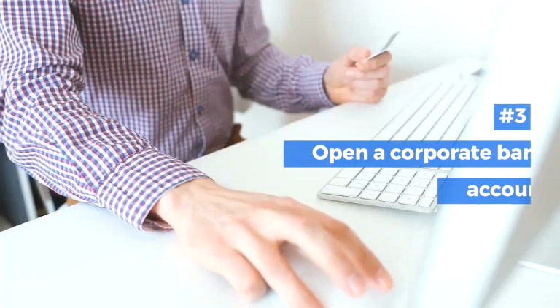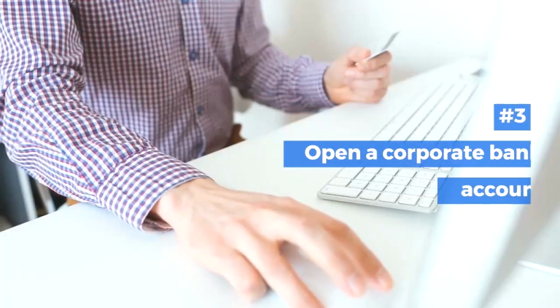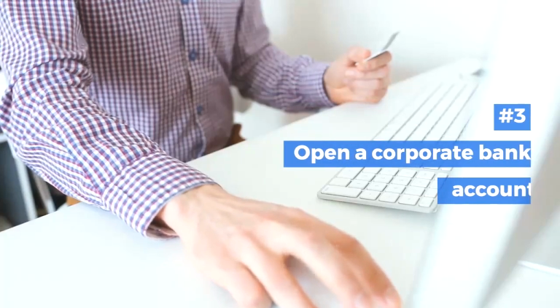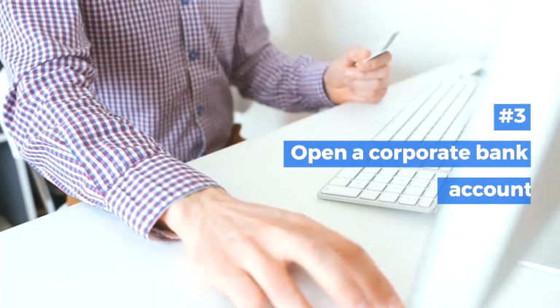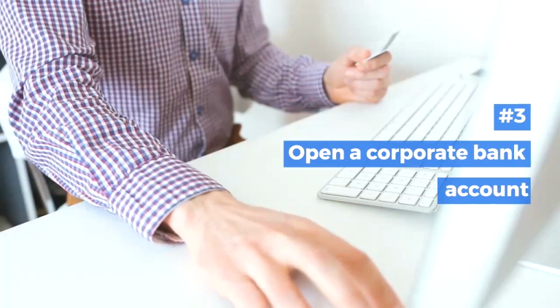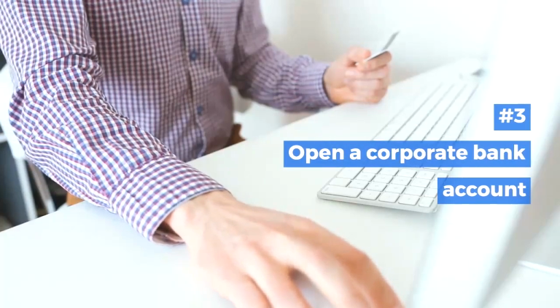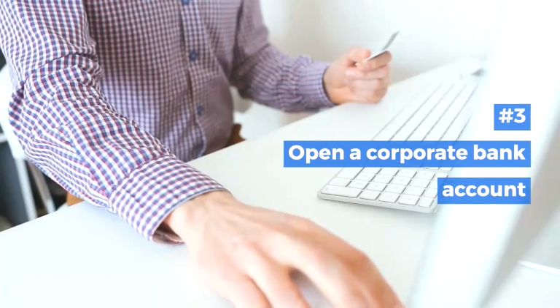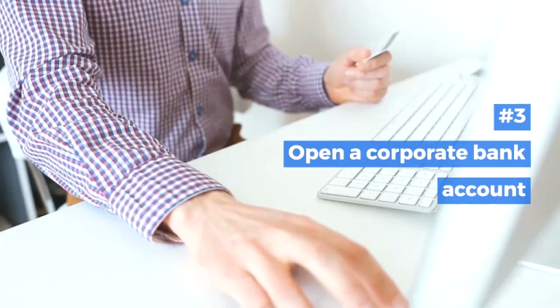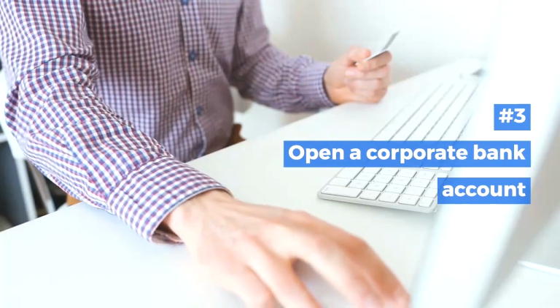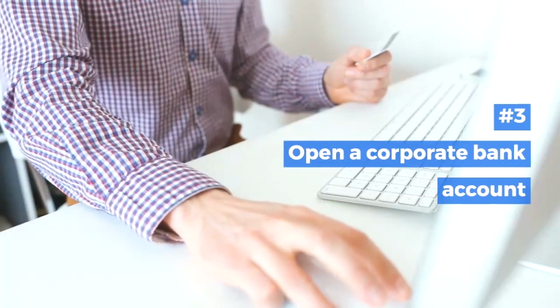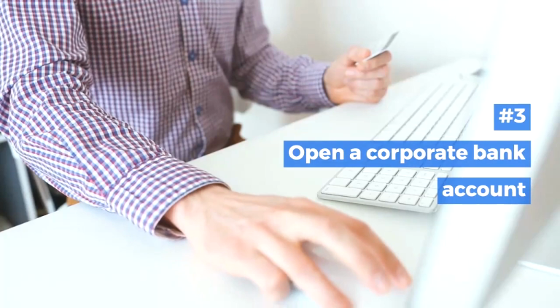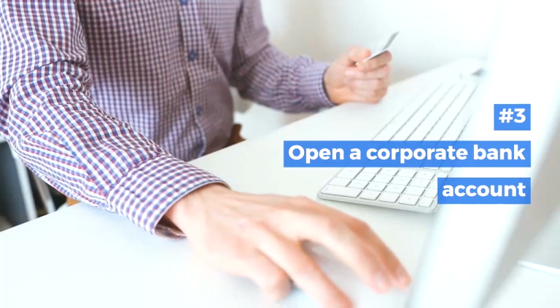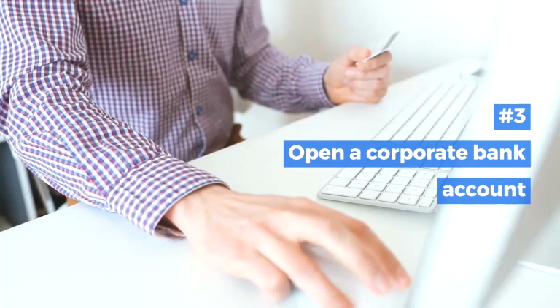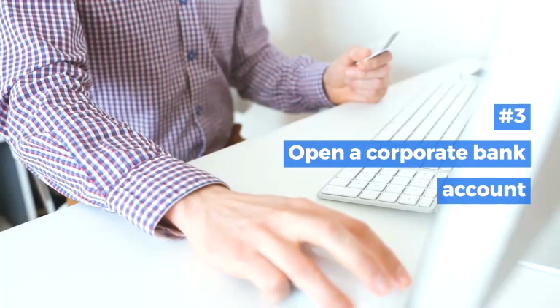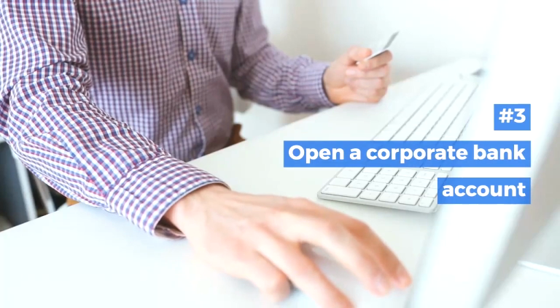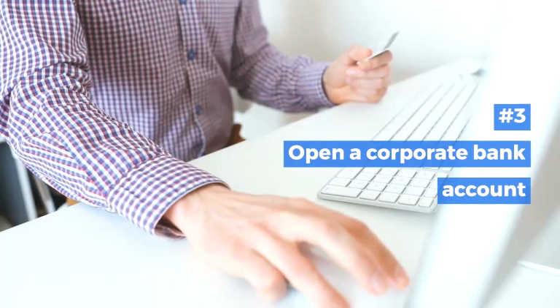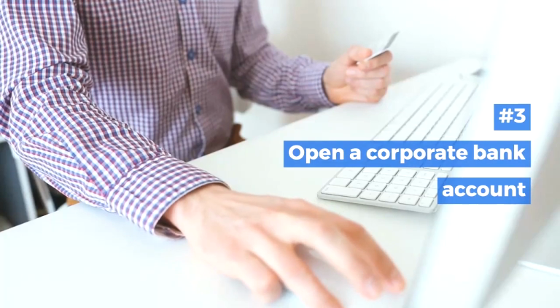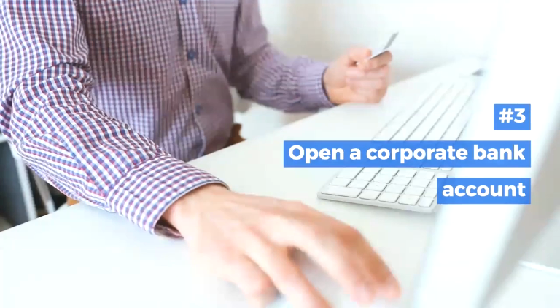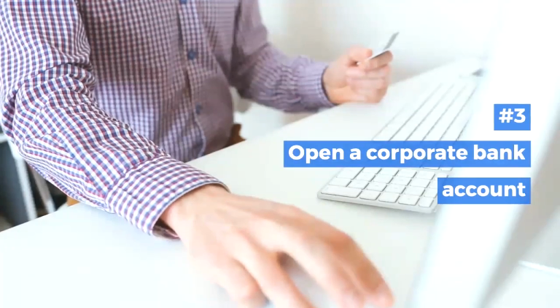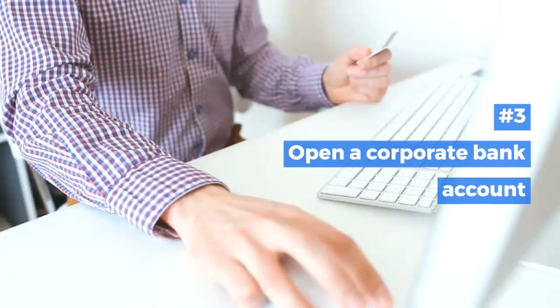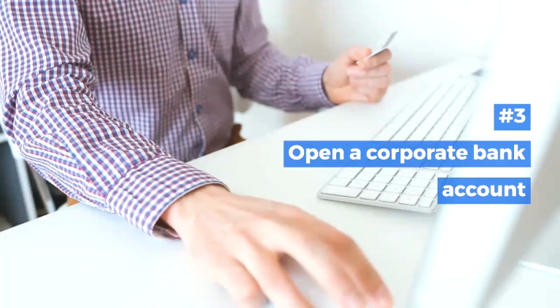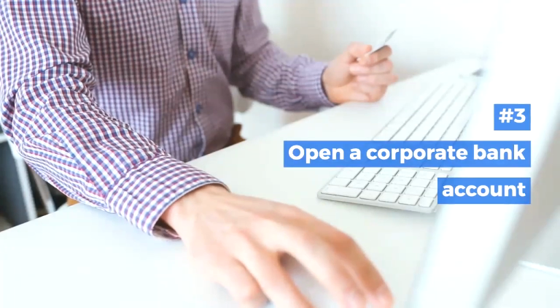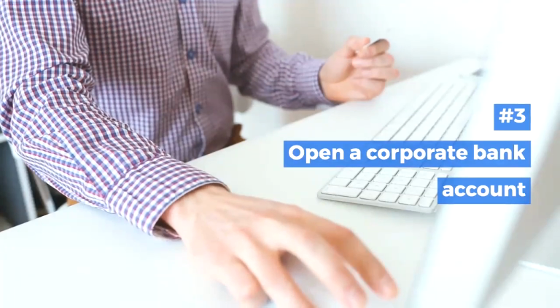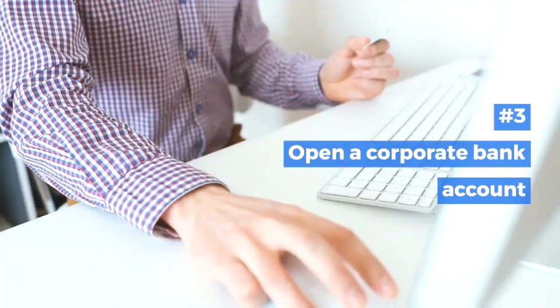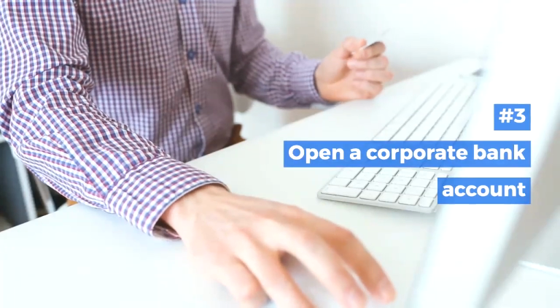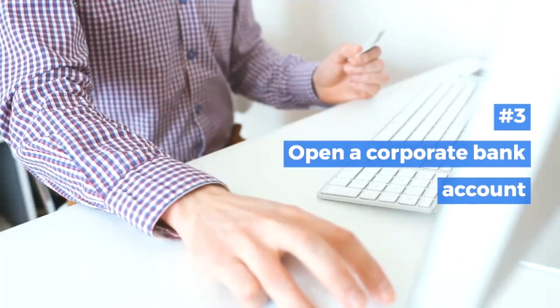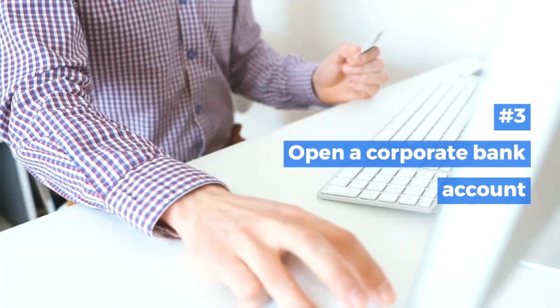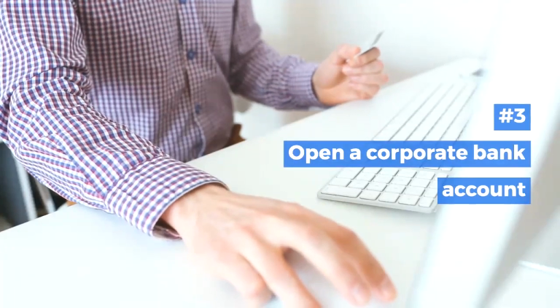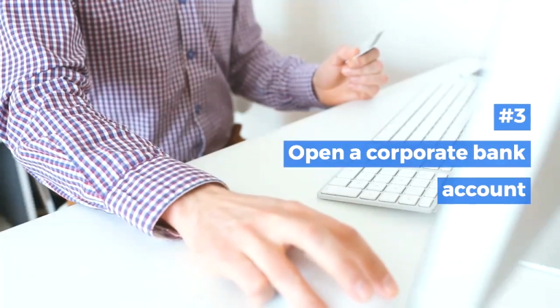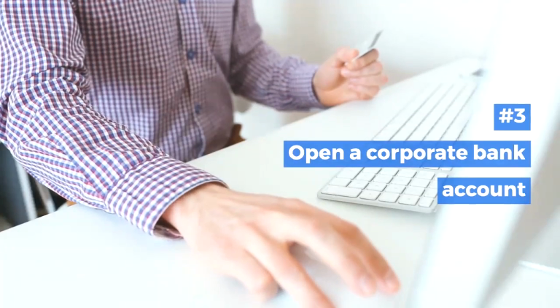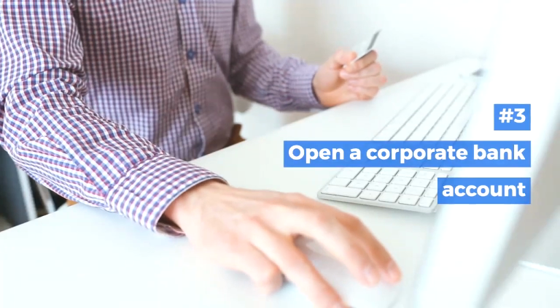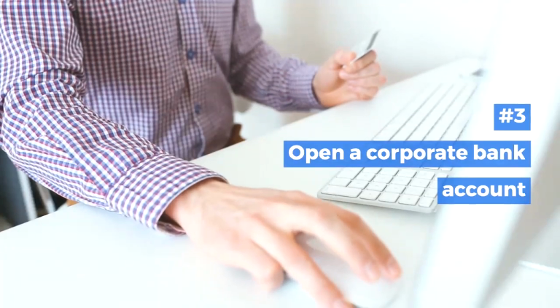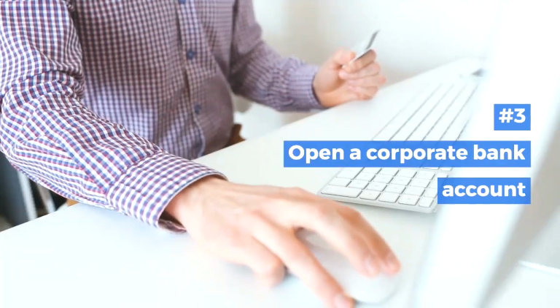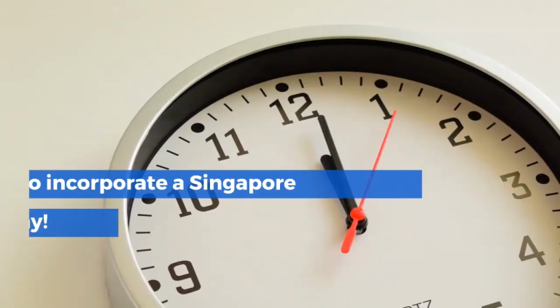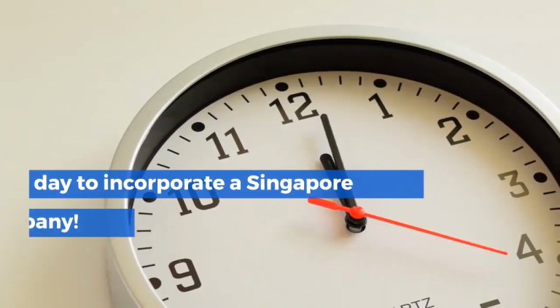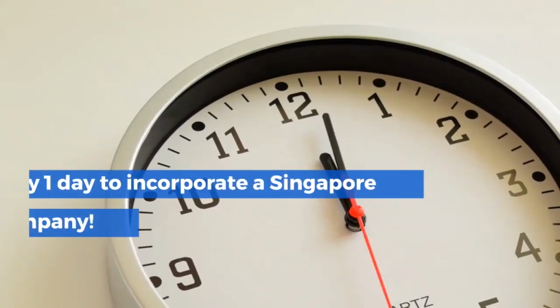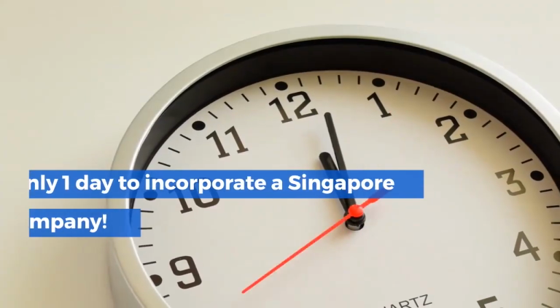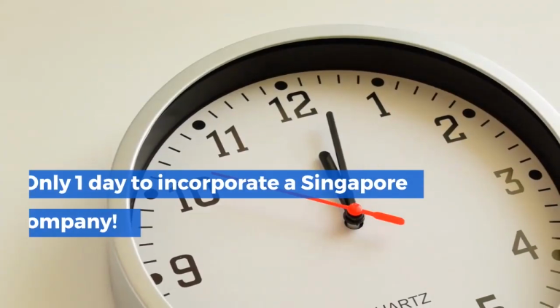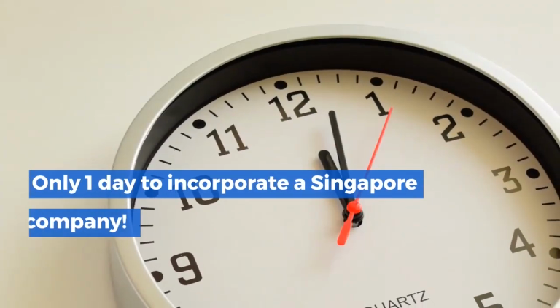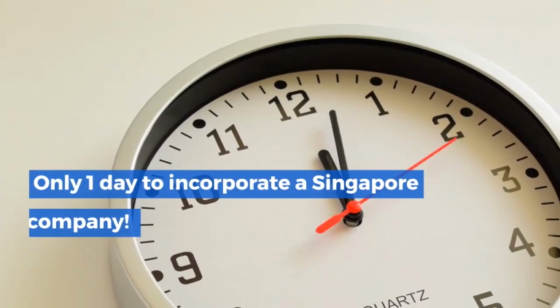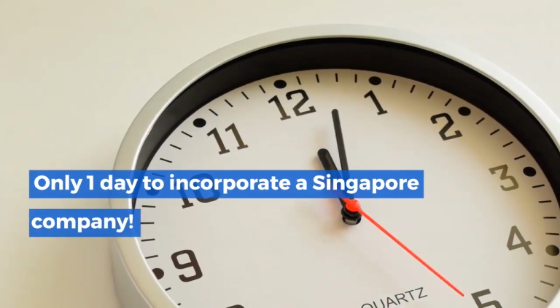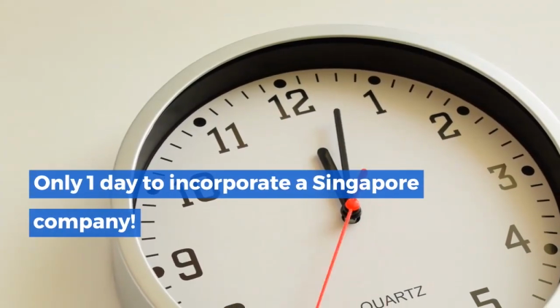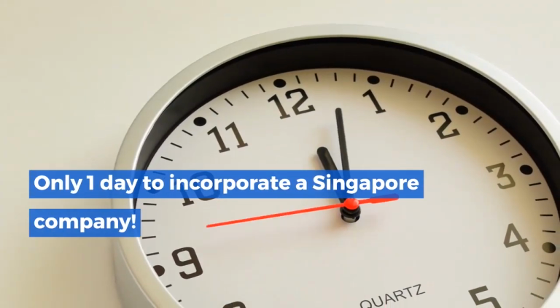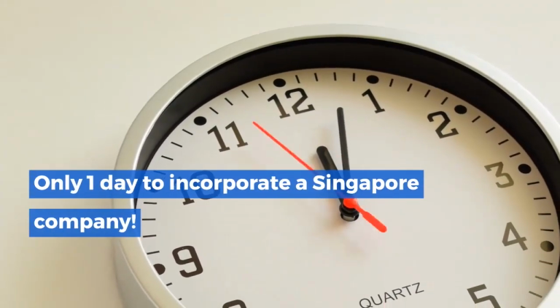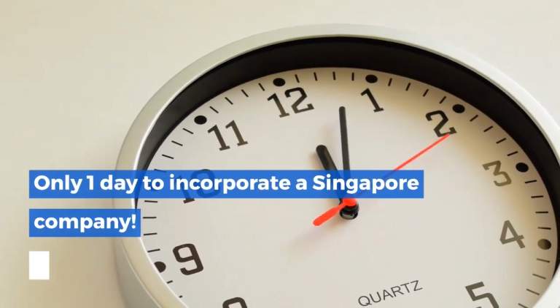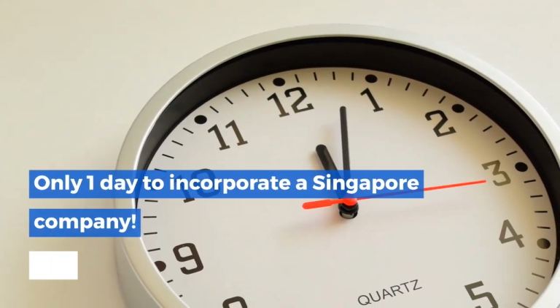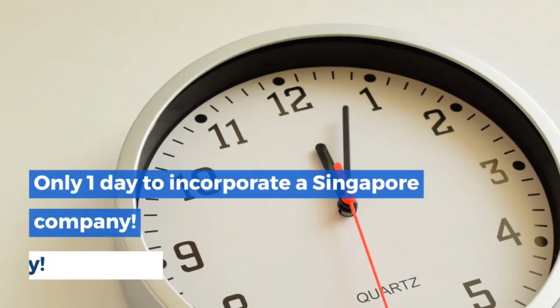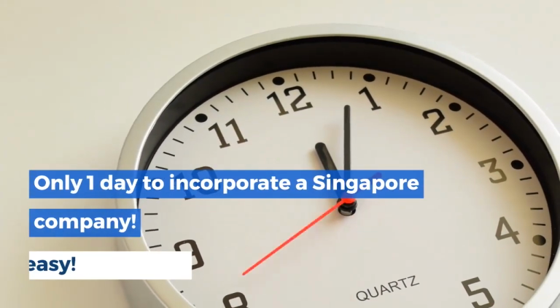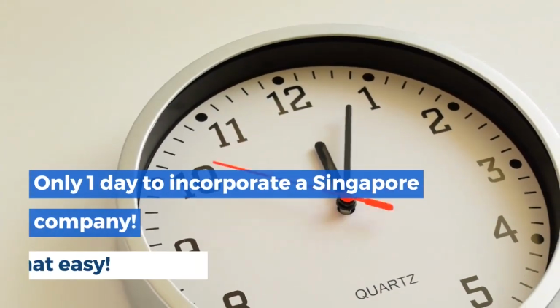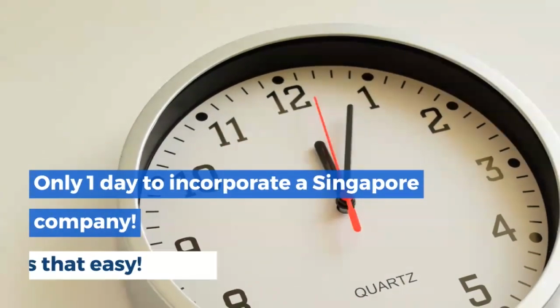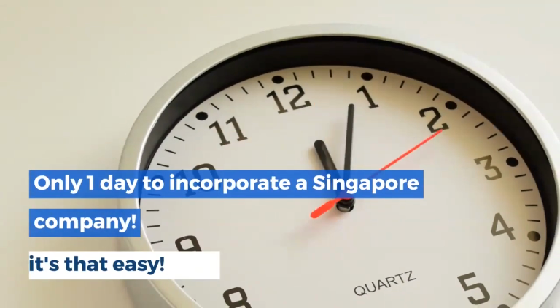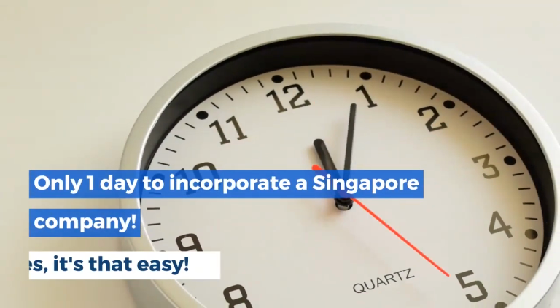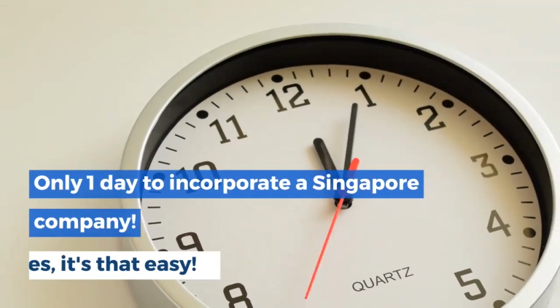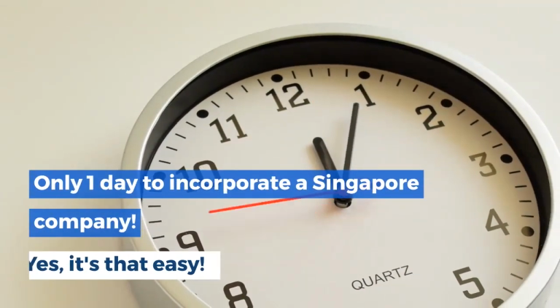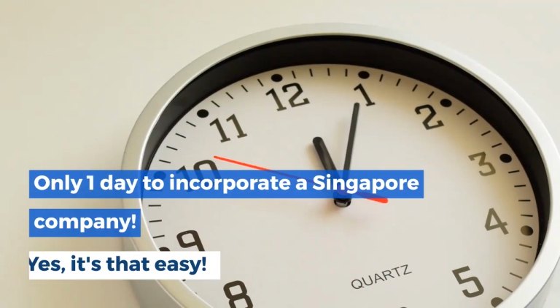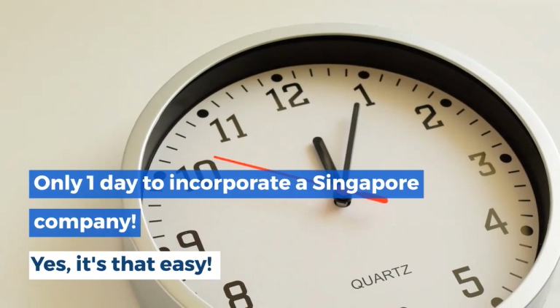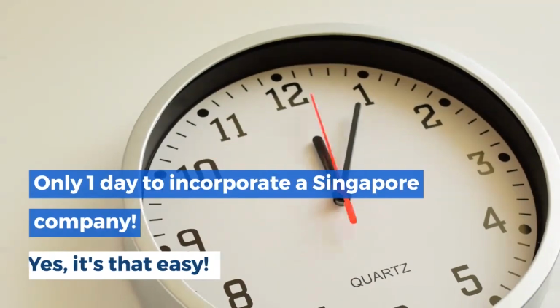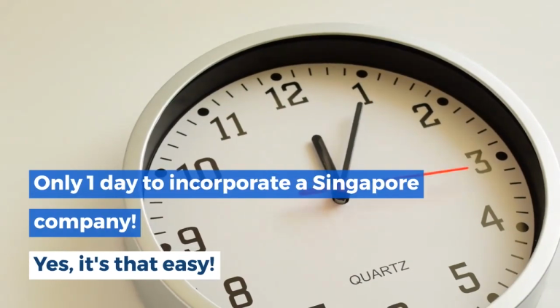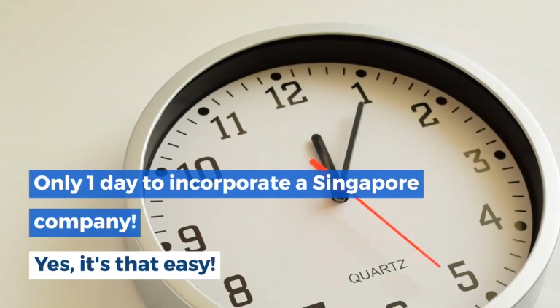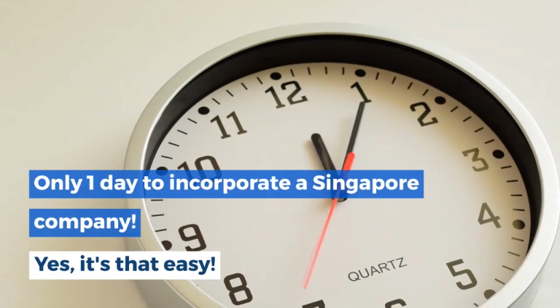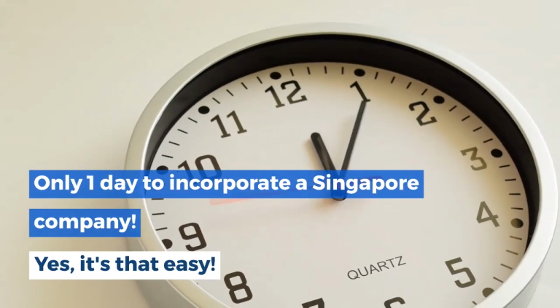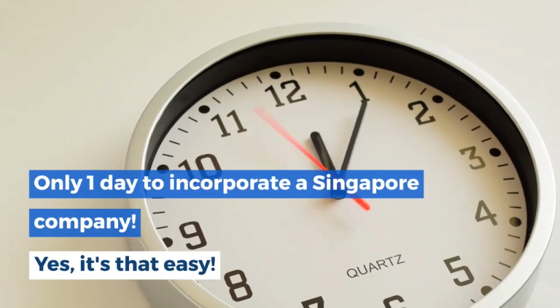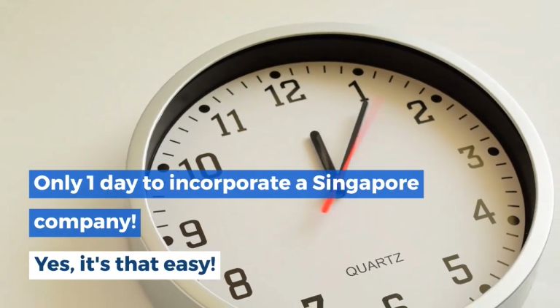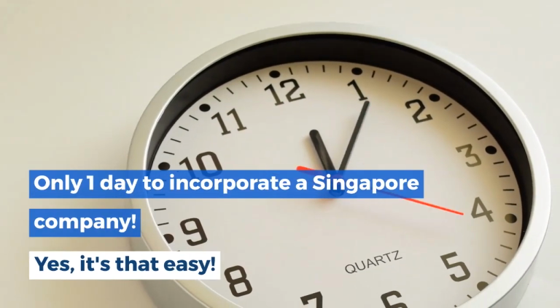Lastly, step three: open a corporate bank account. Only one day to incorporate a Singapore company.